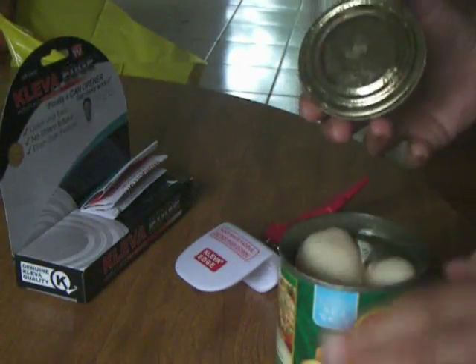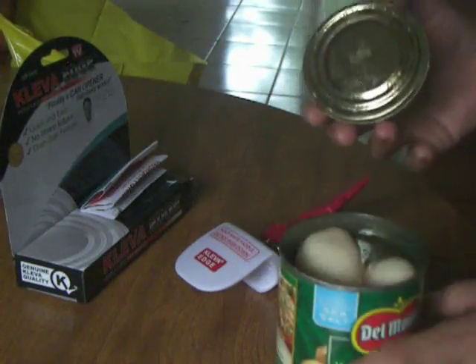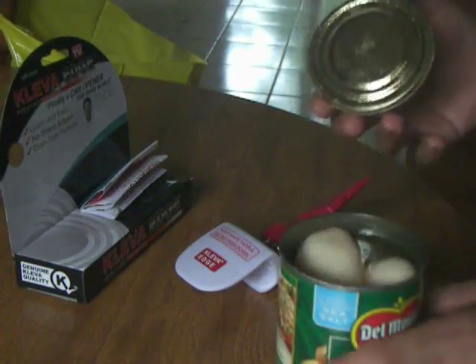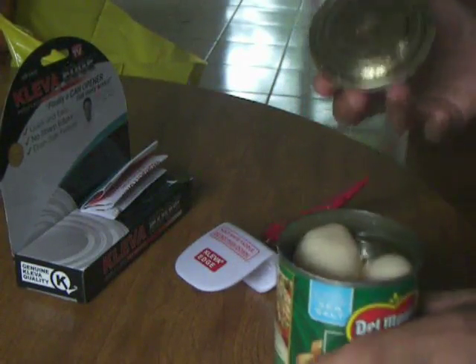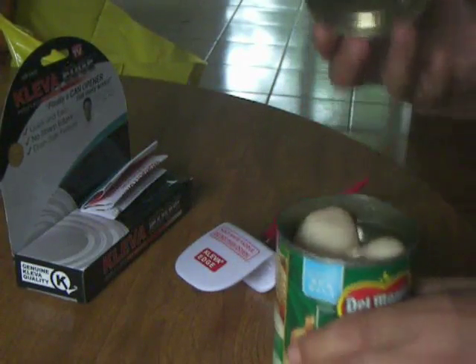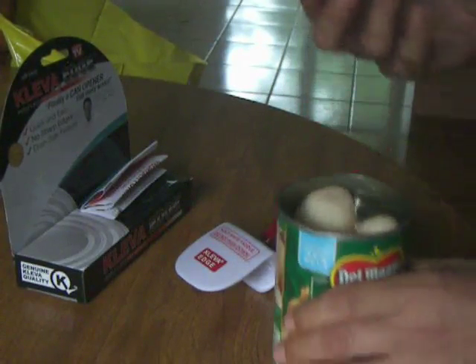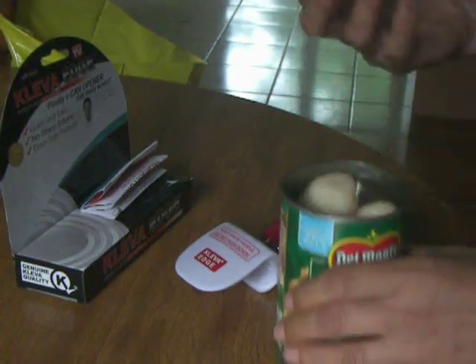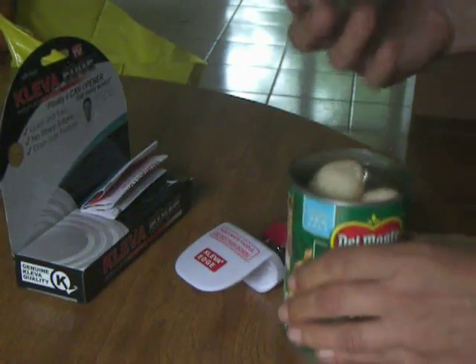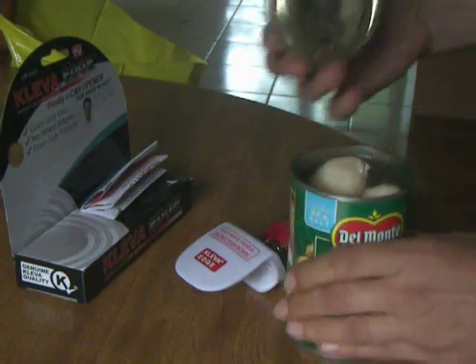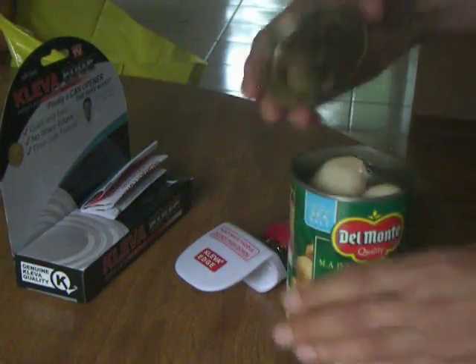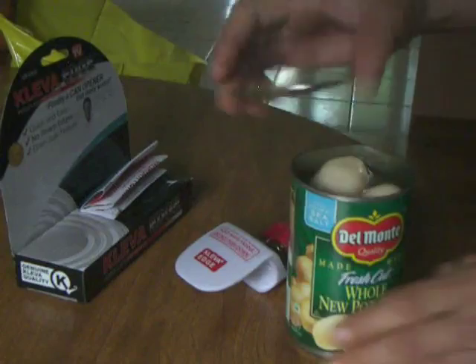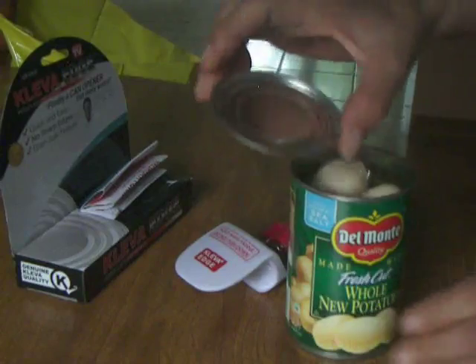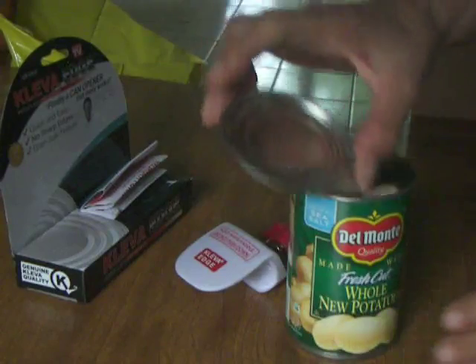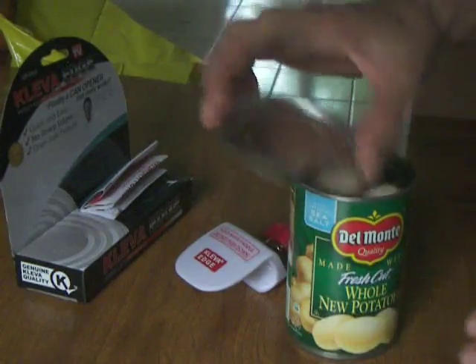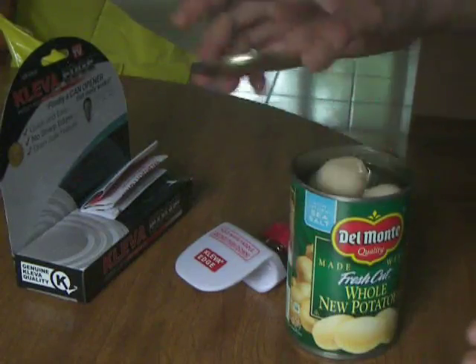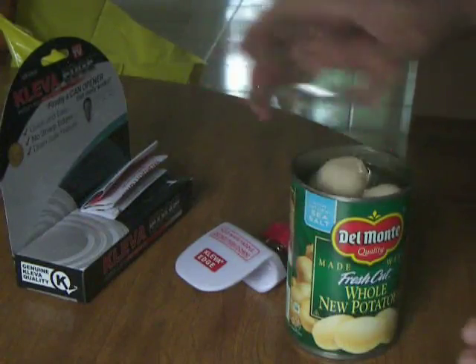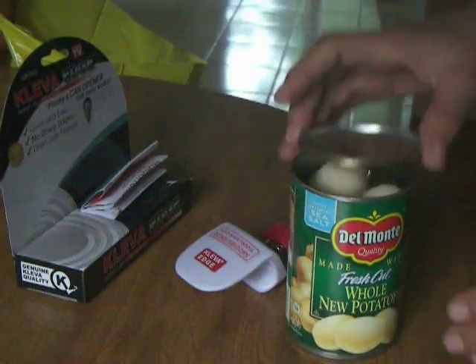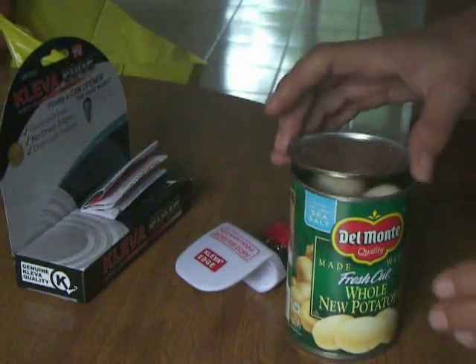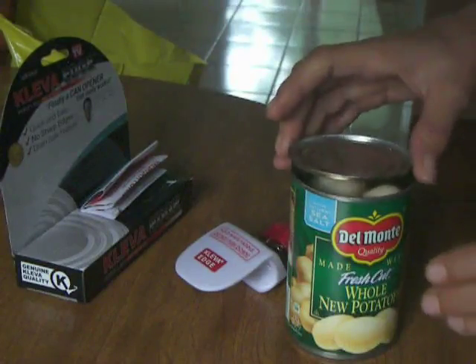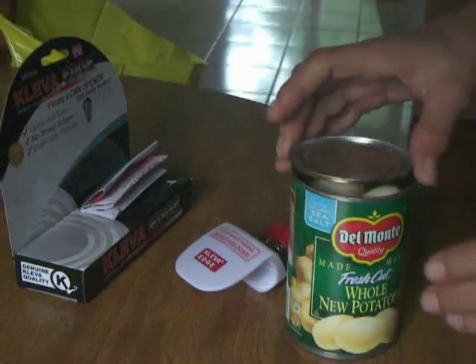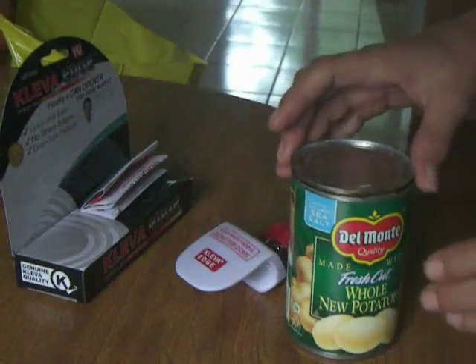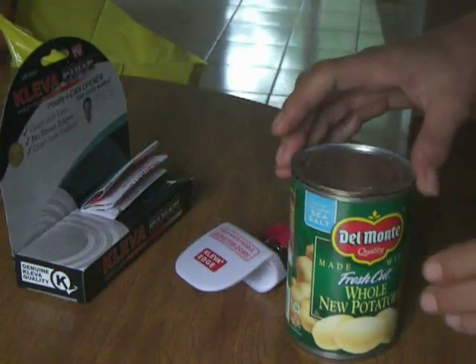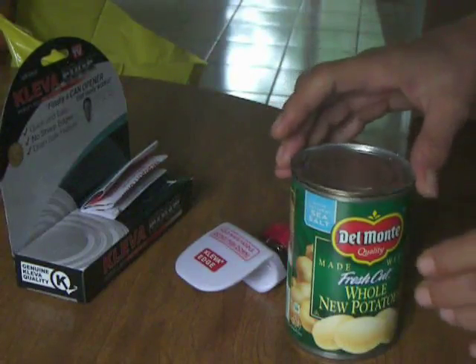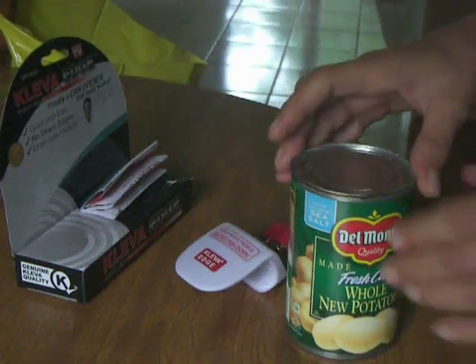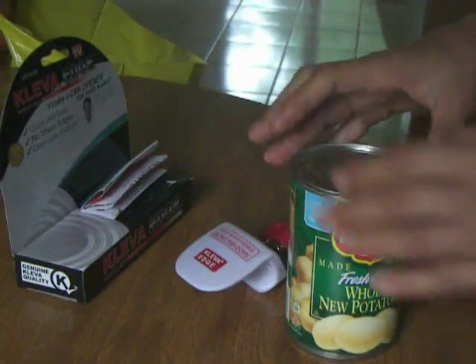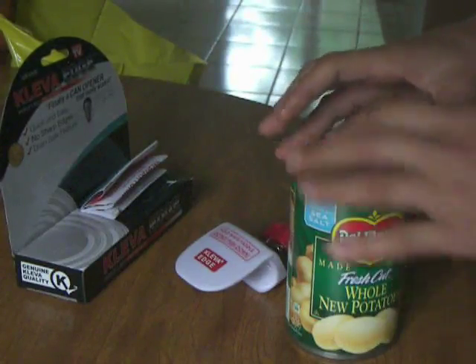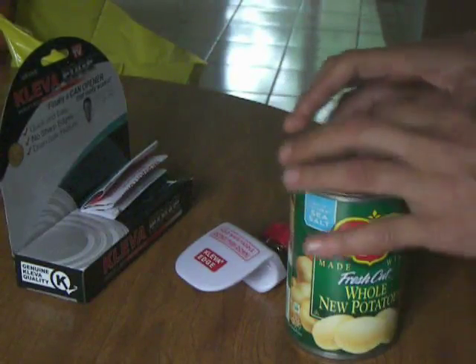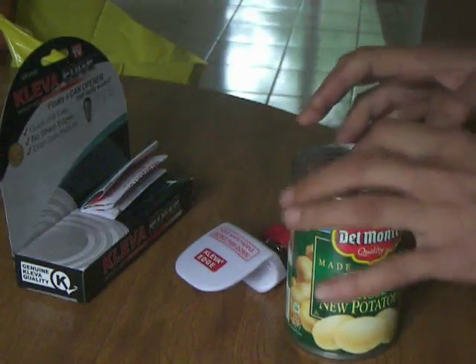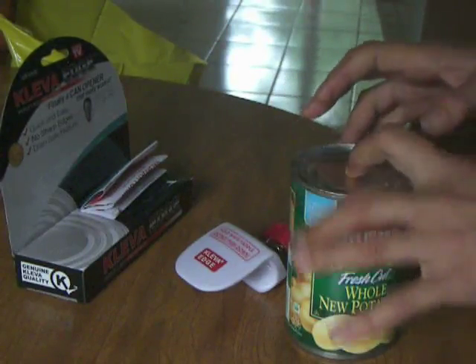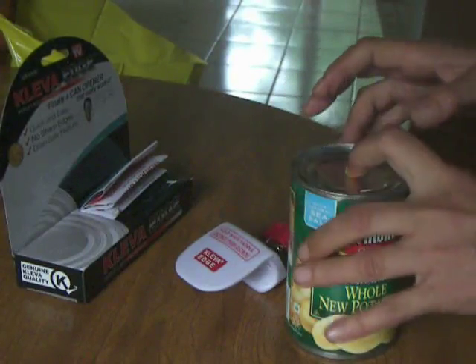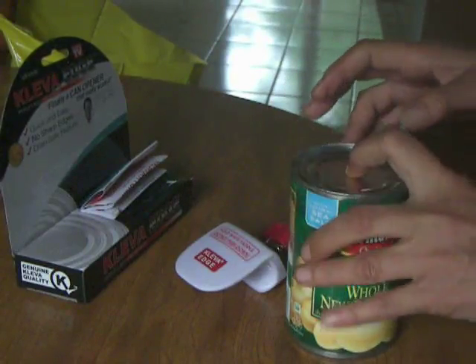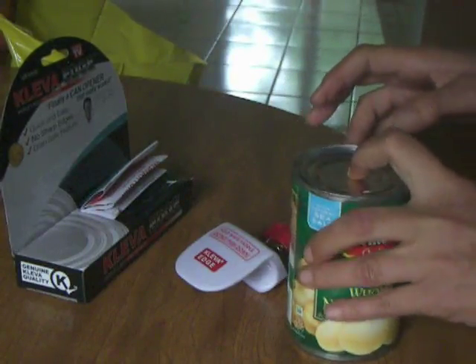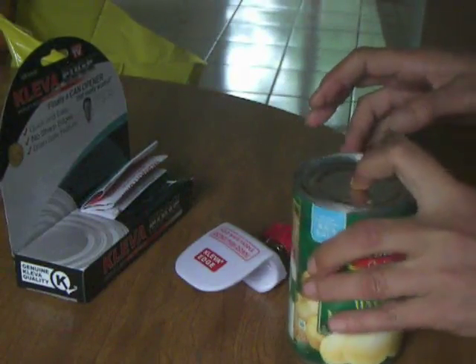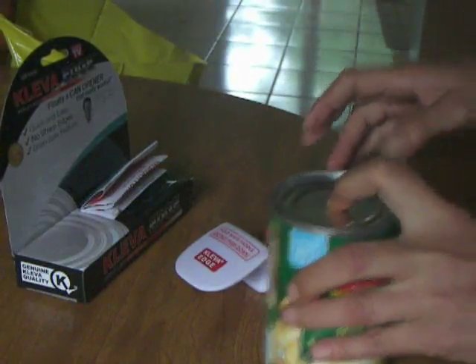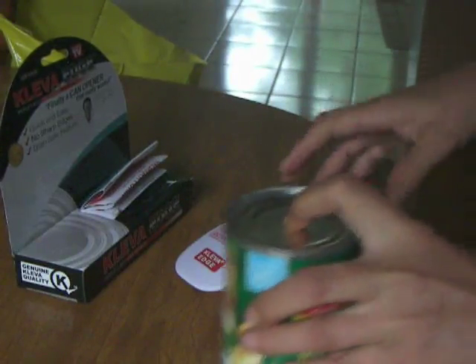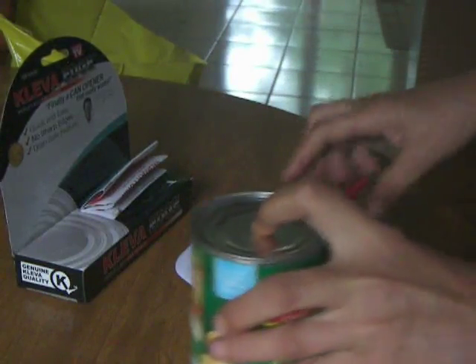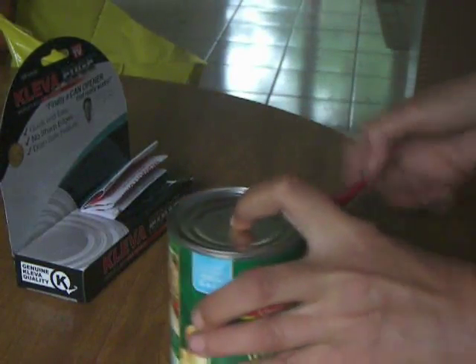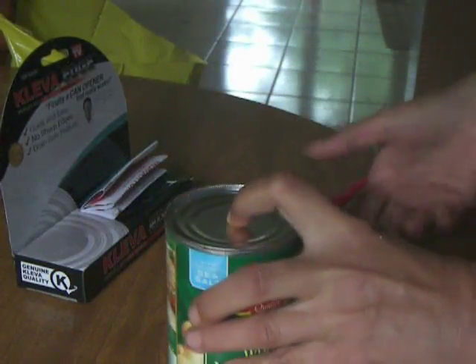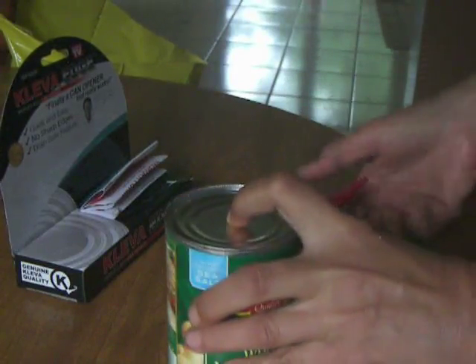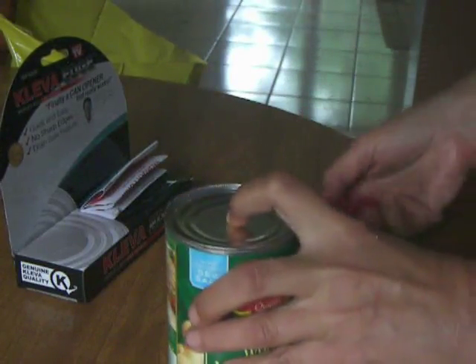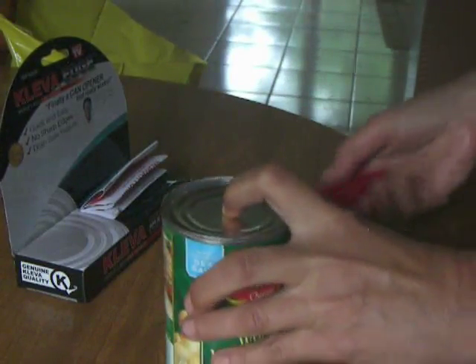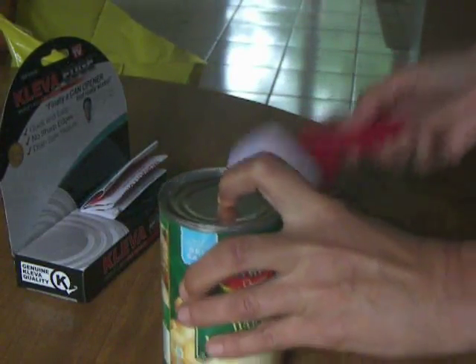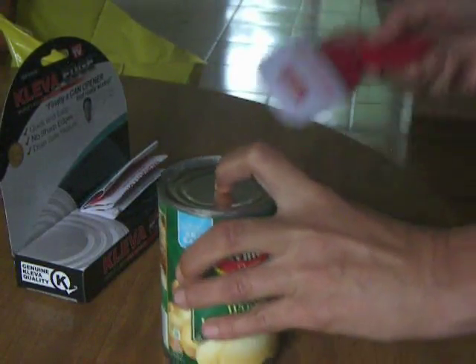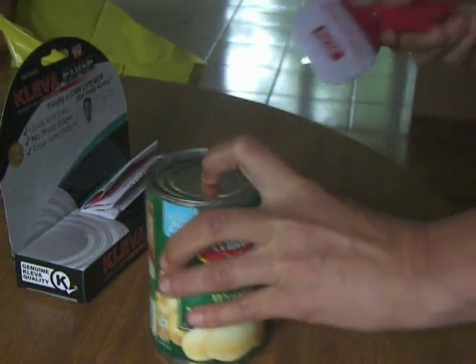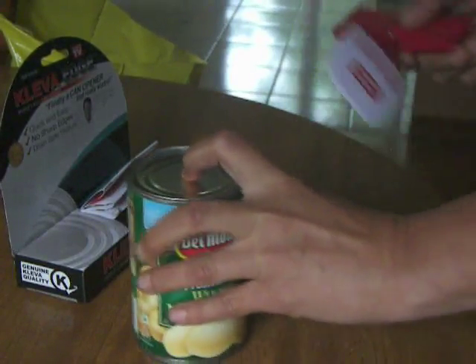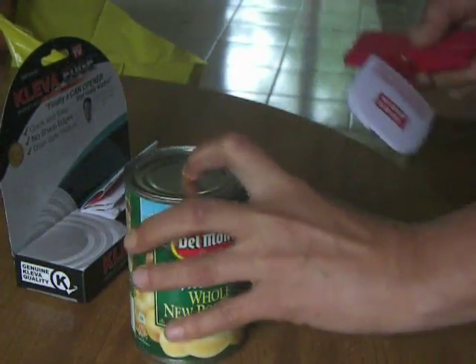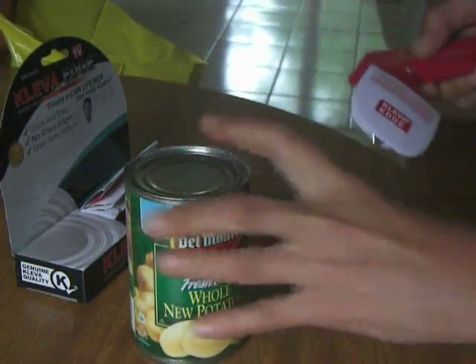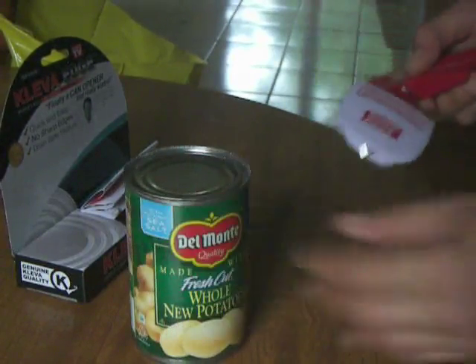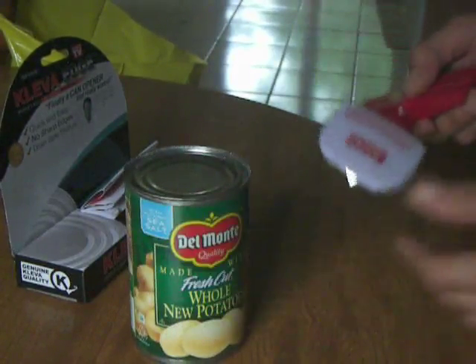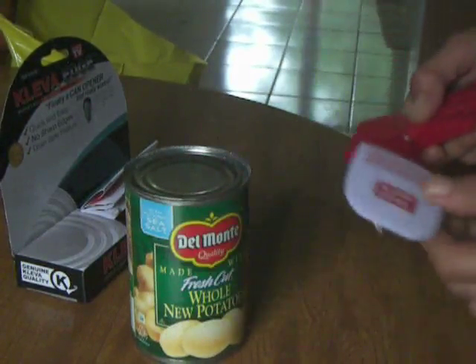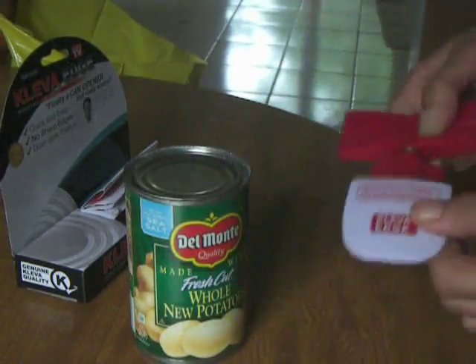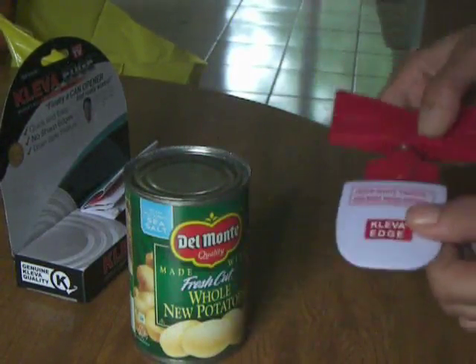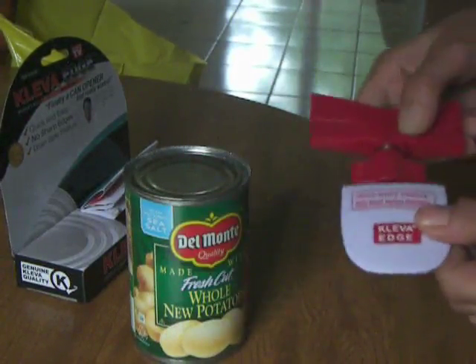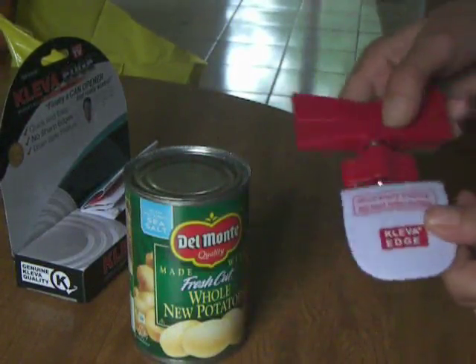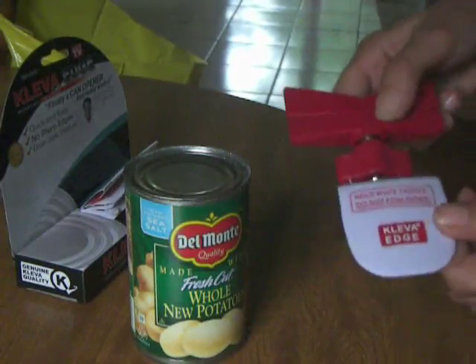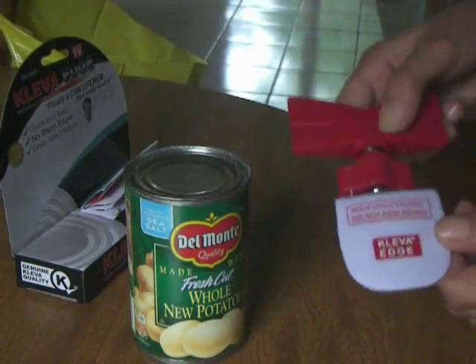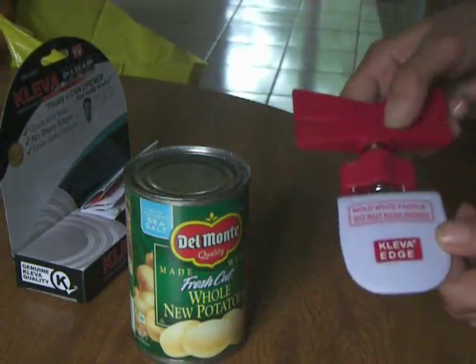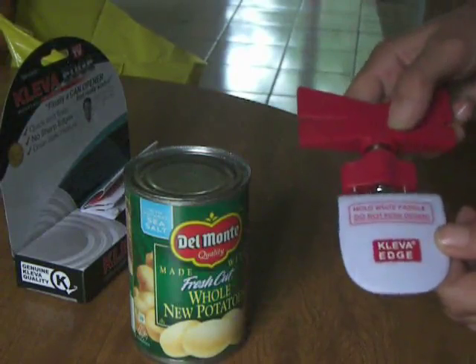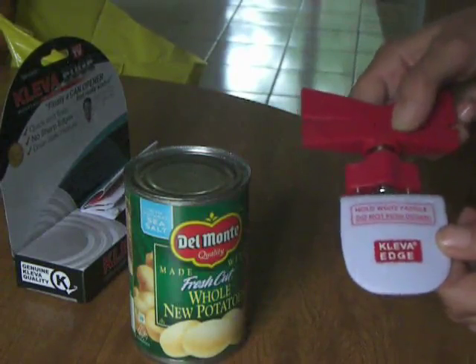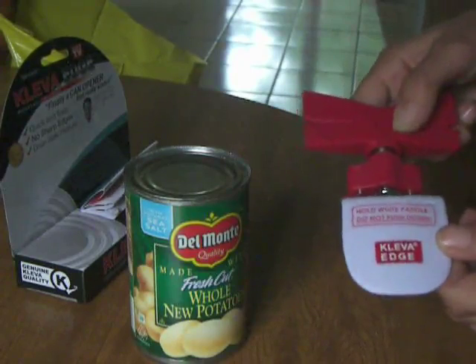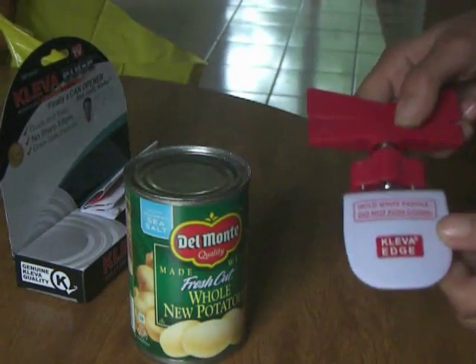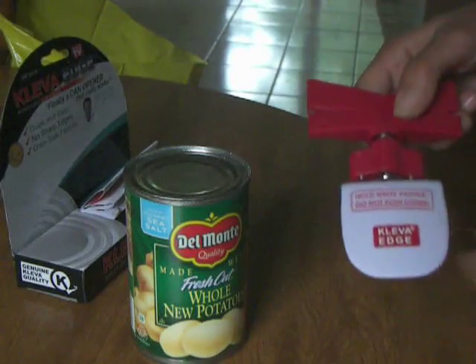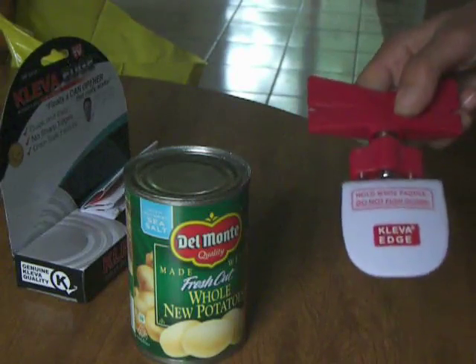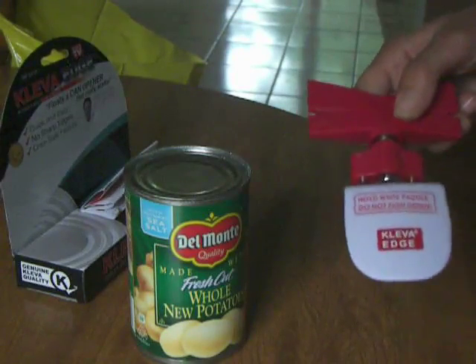No sharp edges. Awesome product — I highly recommend it. Thank you for allowing me to review your can opener.